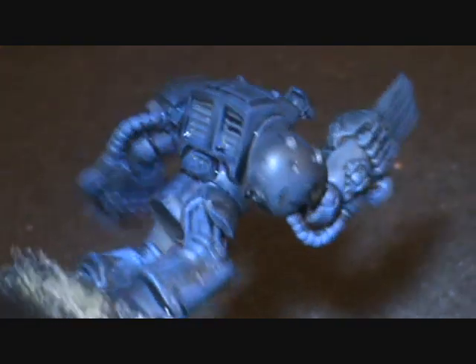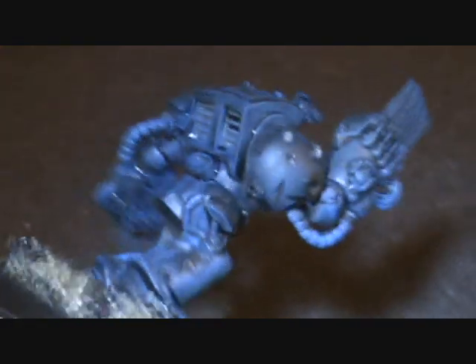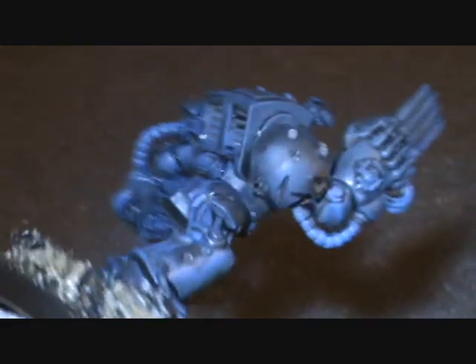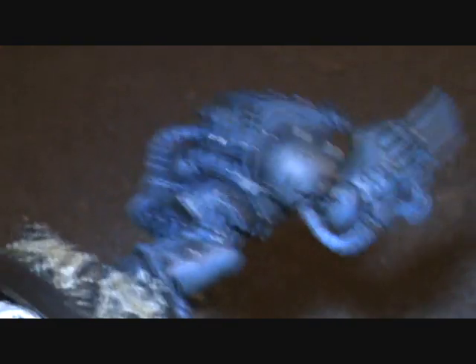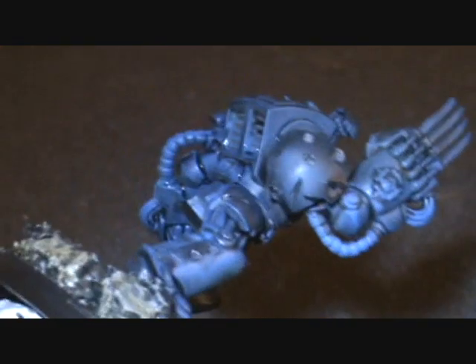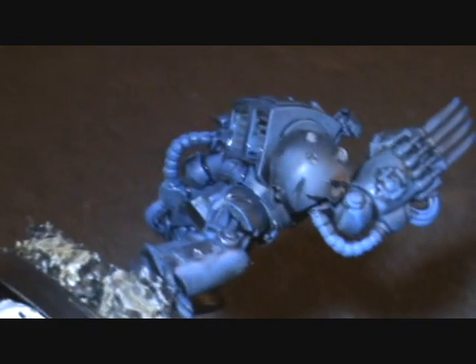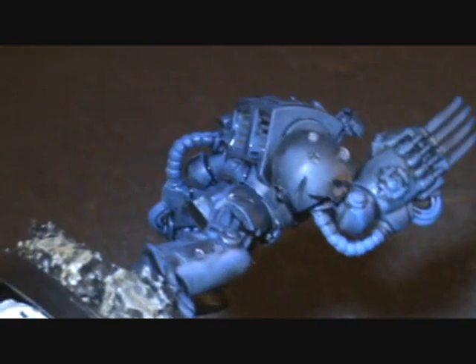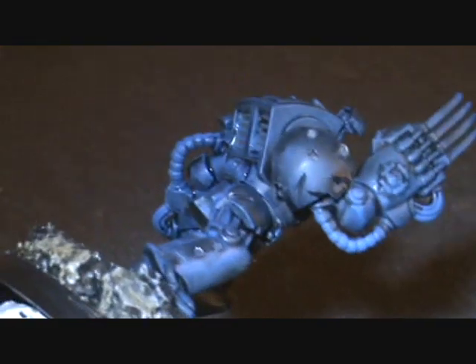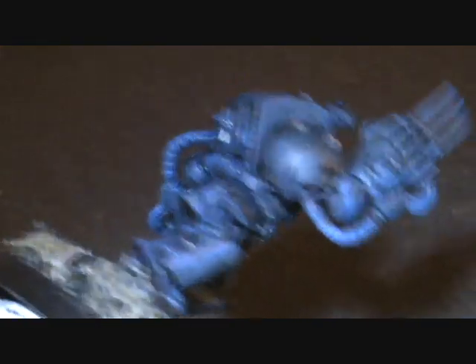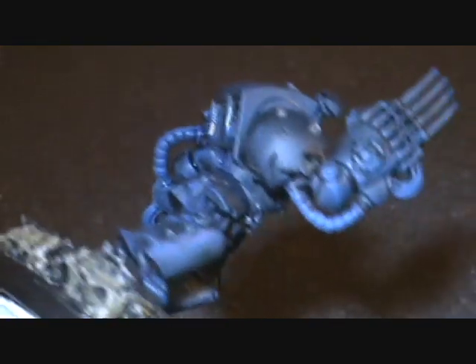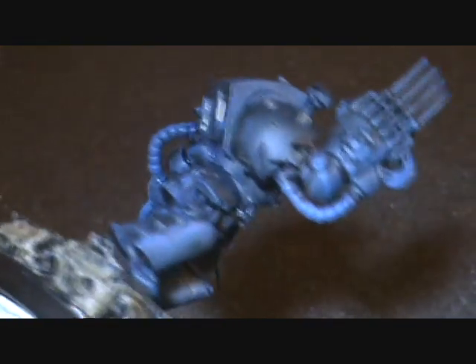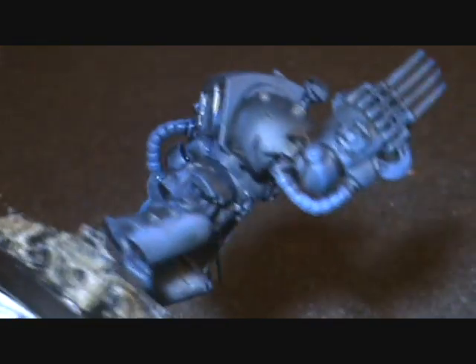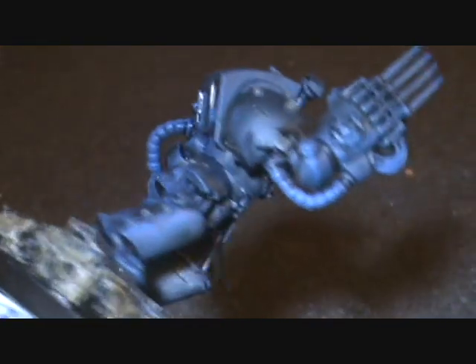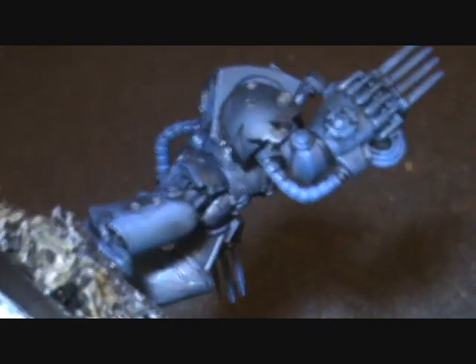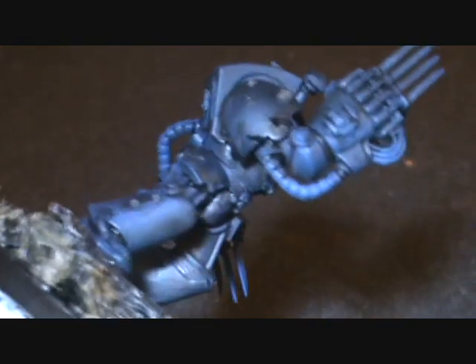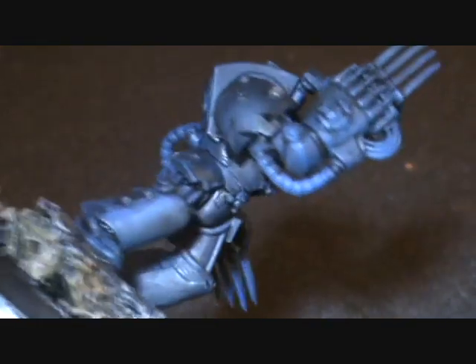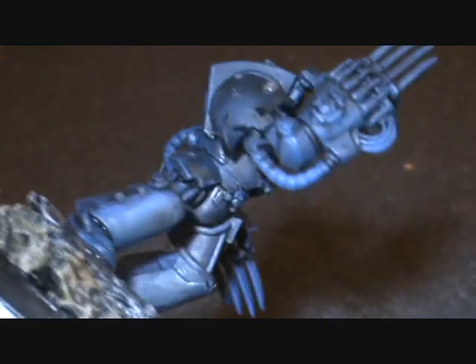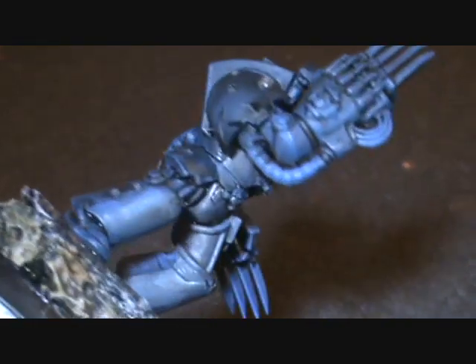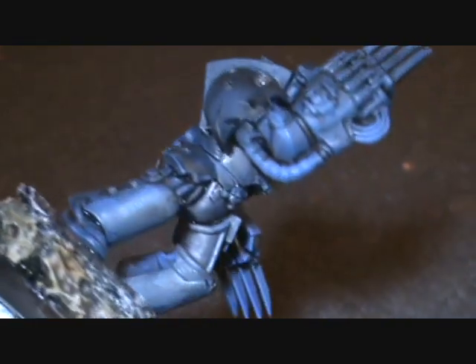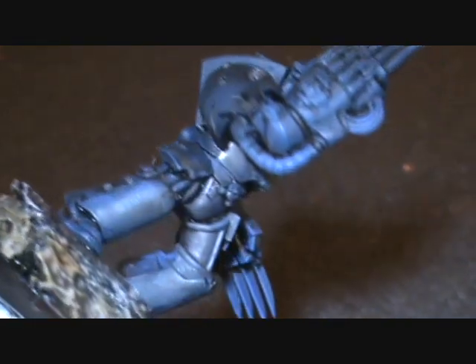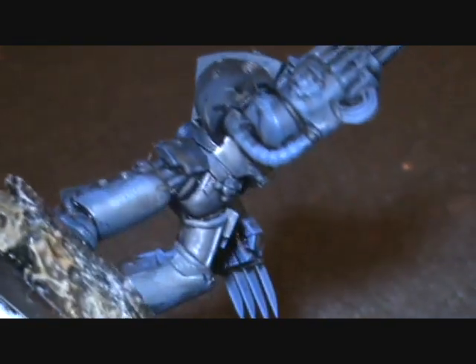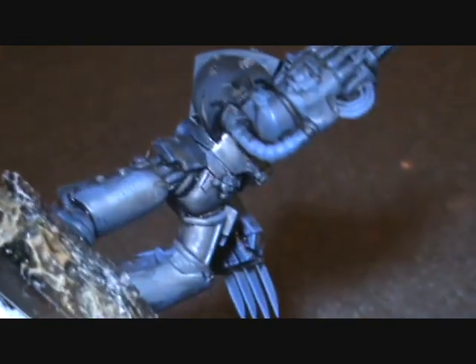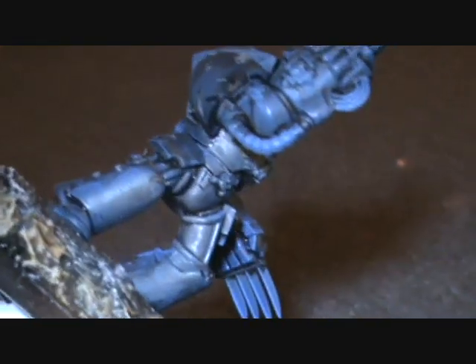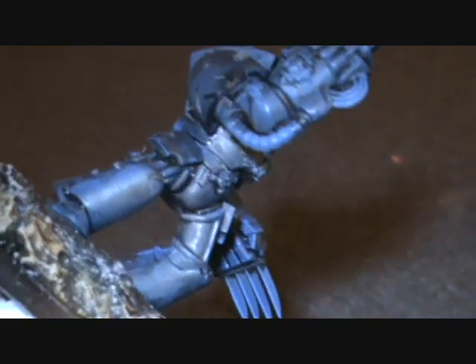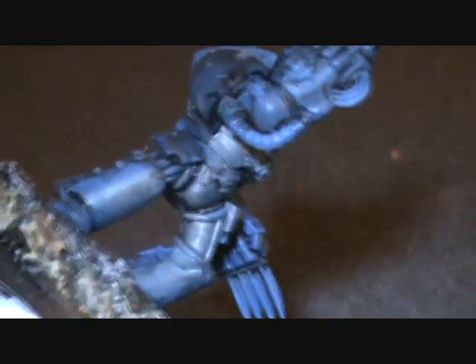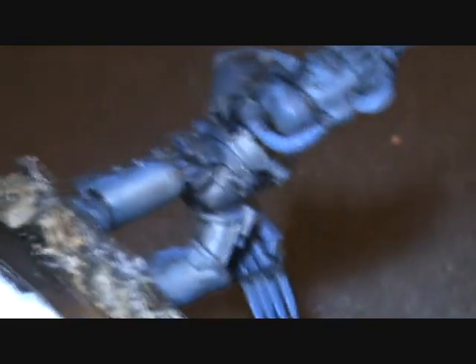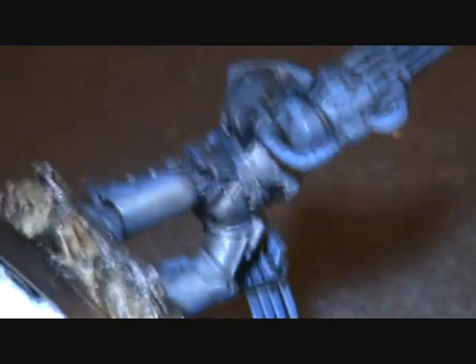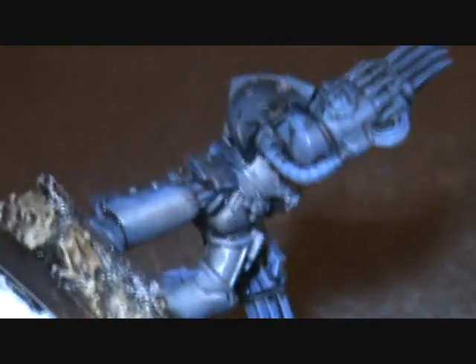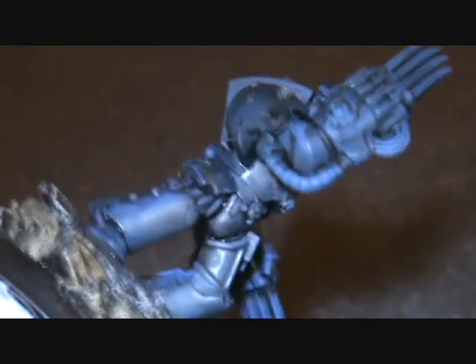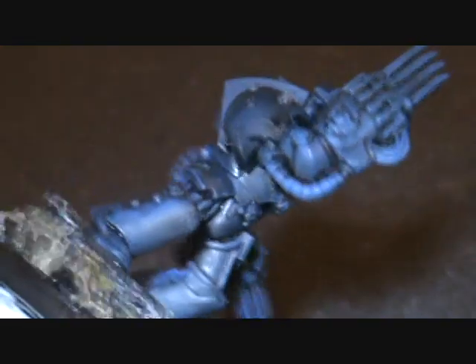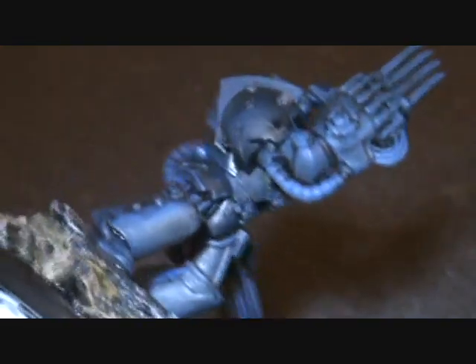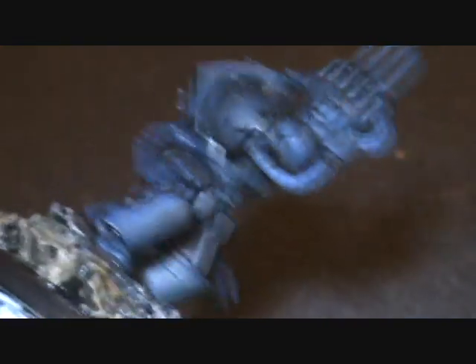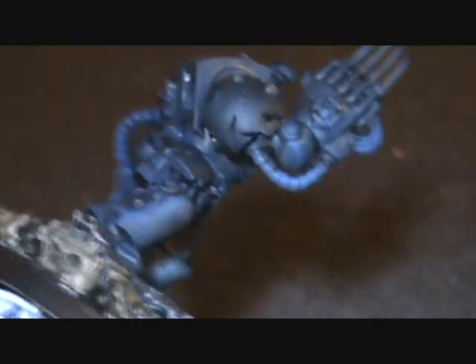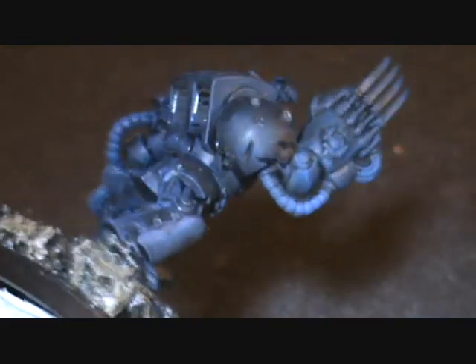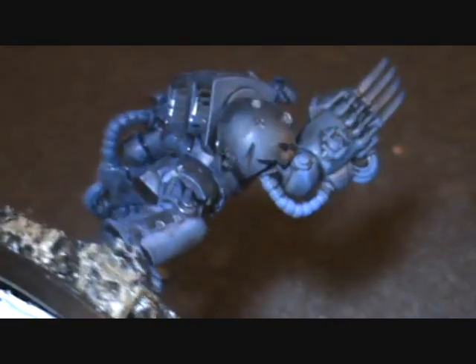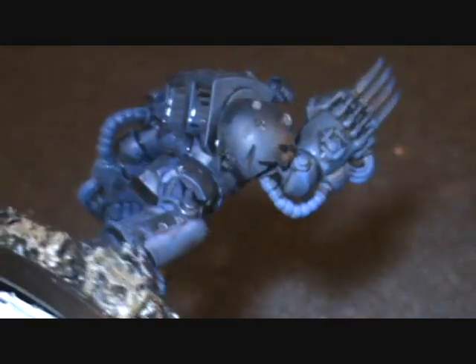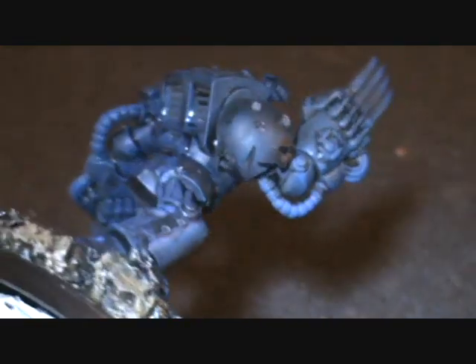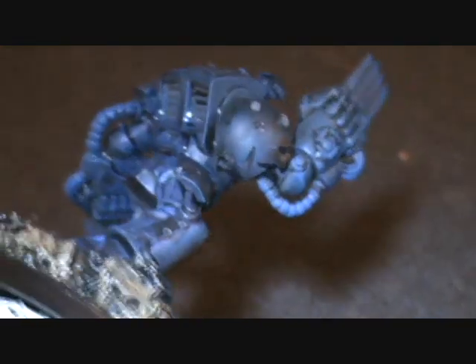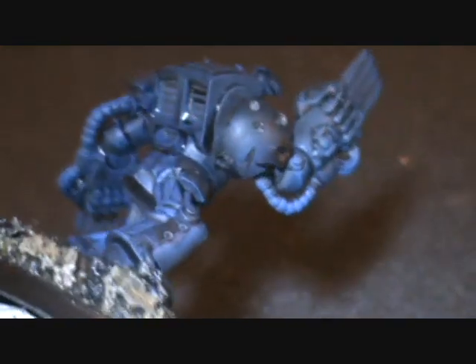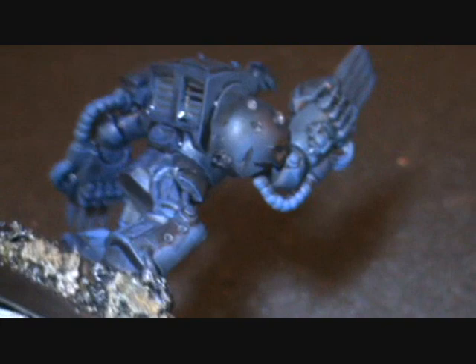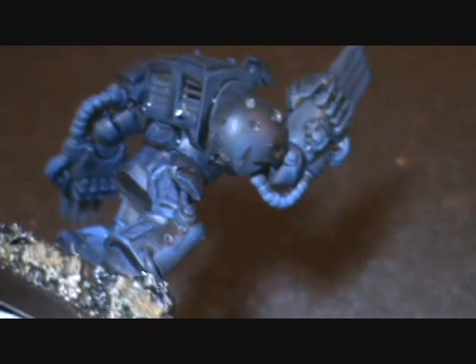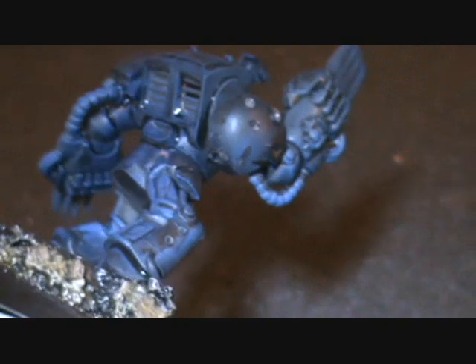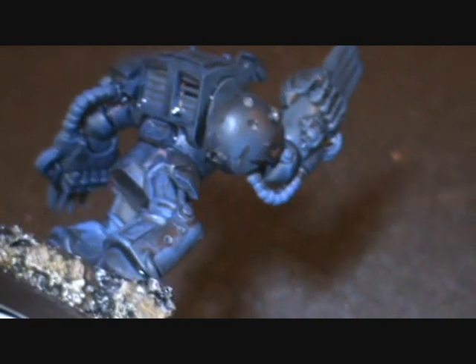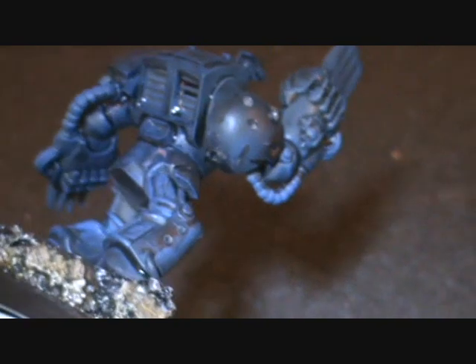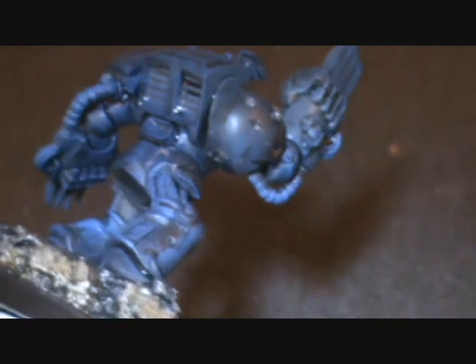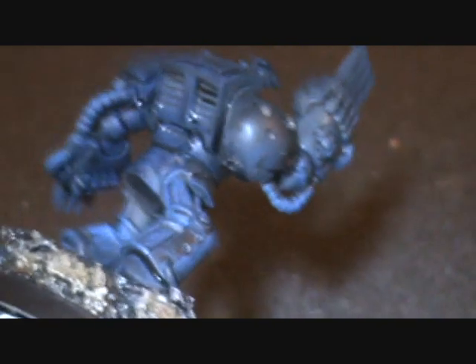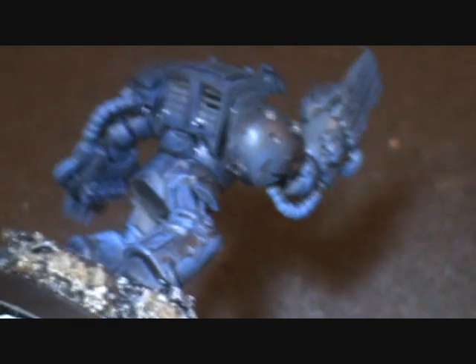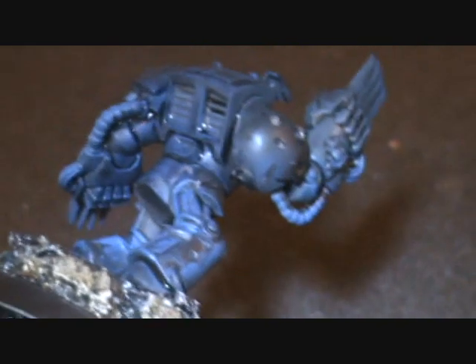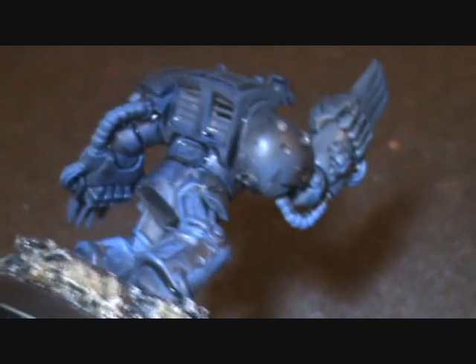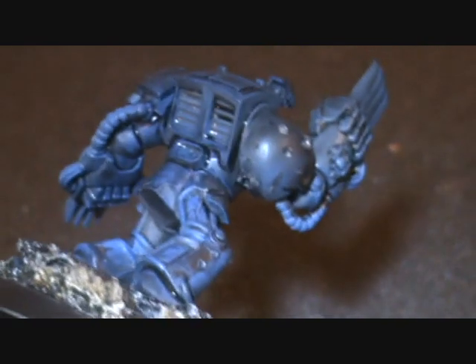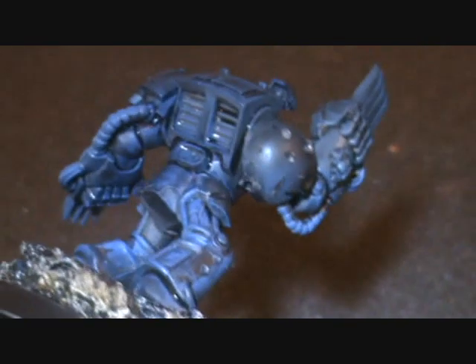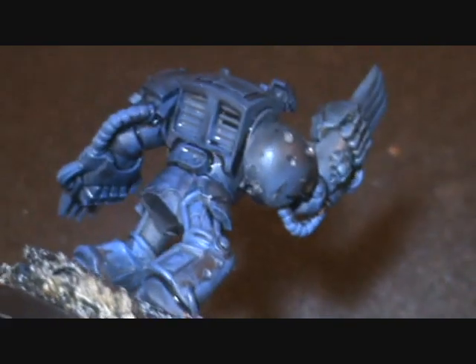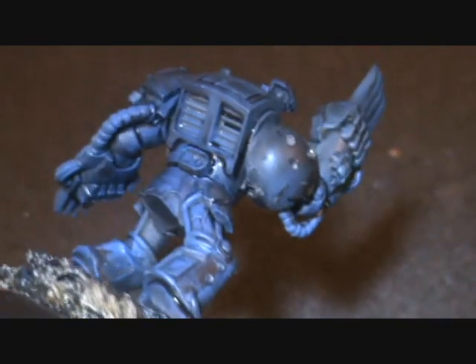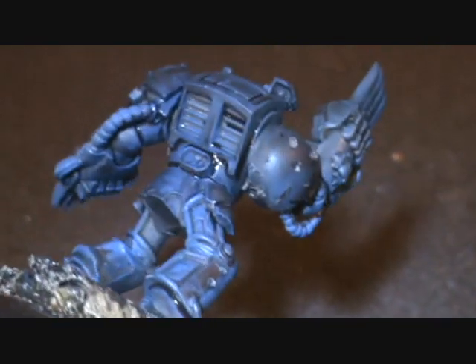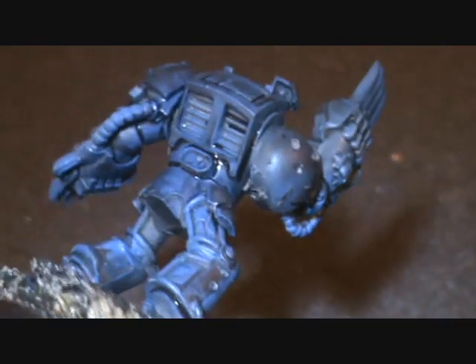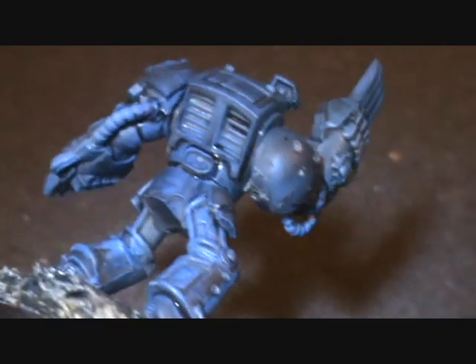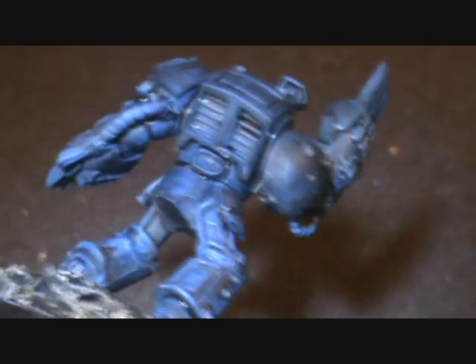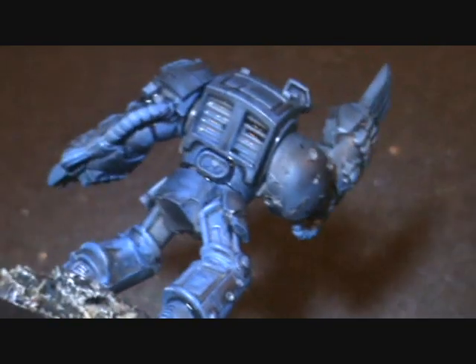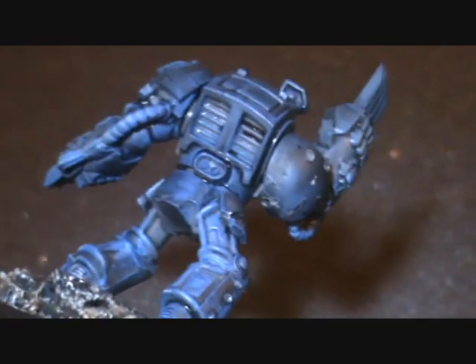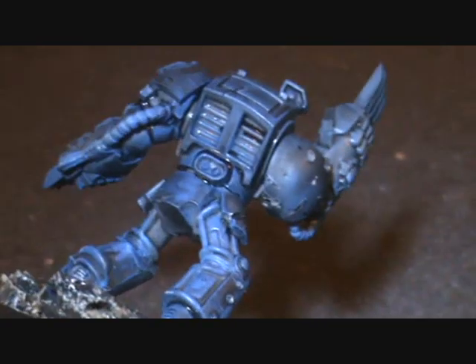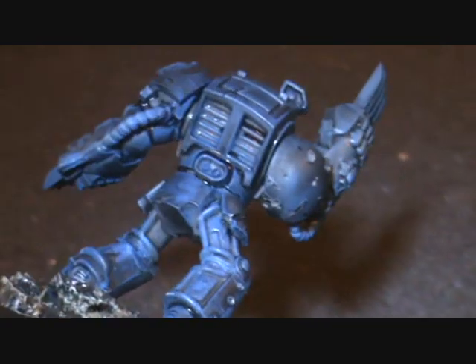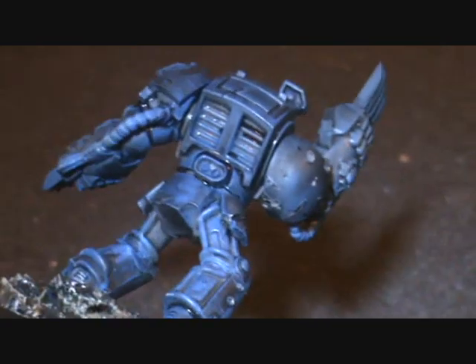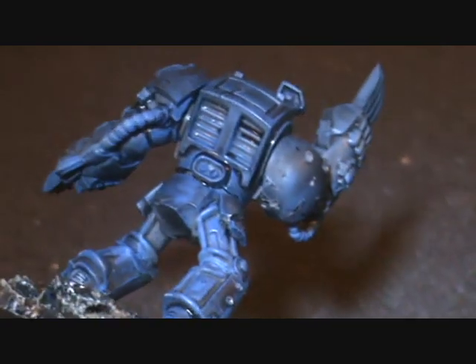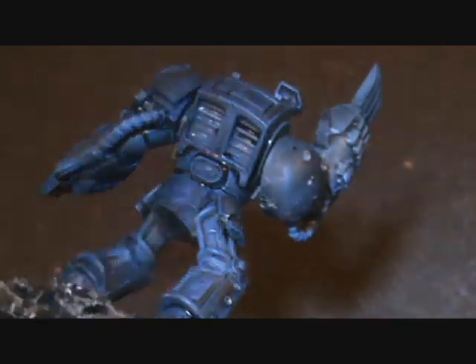That's finished up this one and we'll be going on maybe to painting soon. Thanks for watching guys.